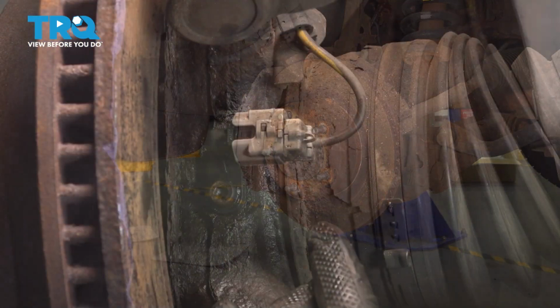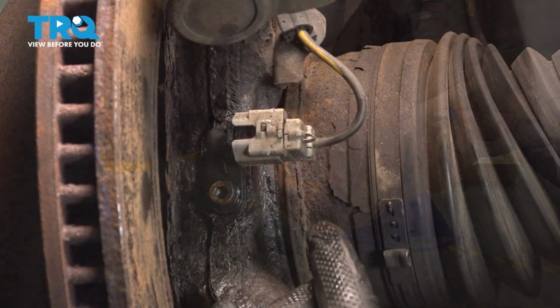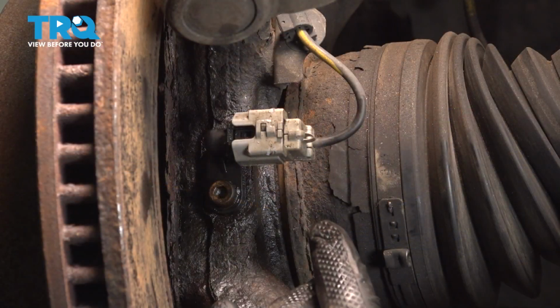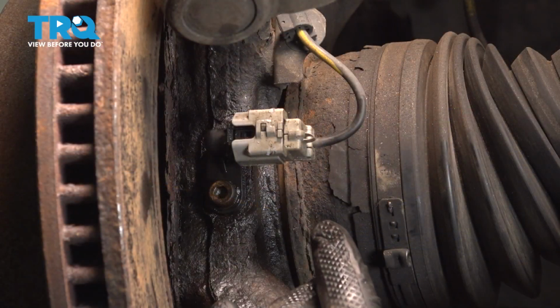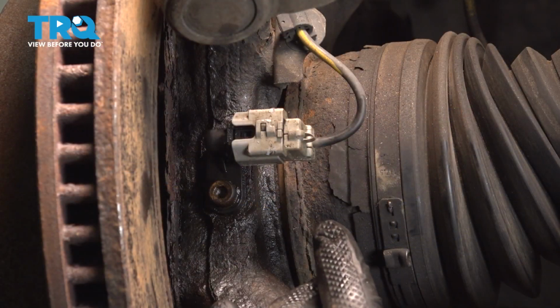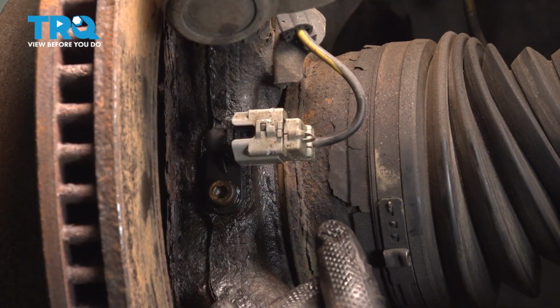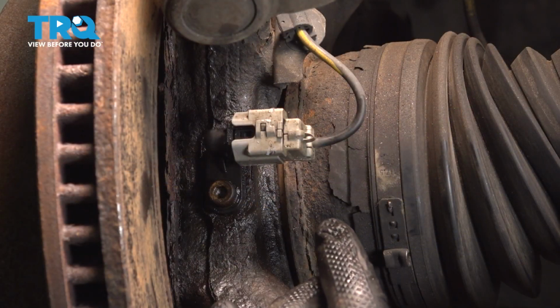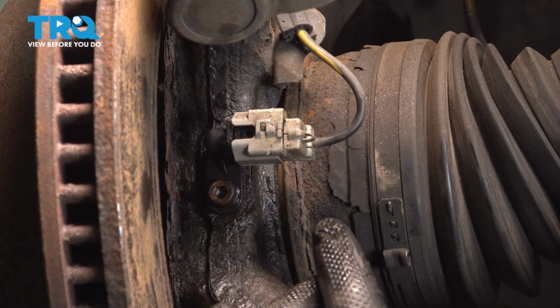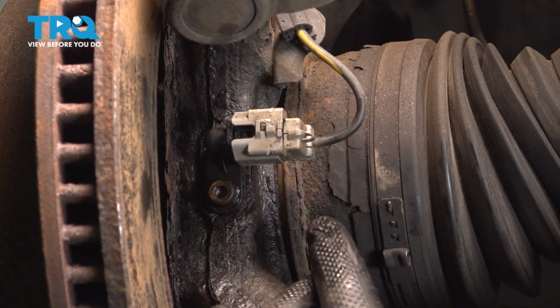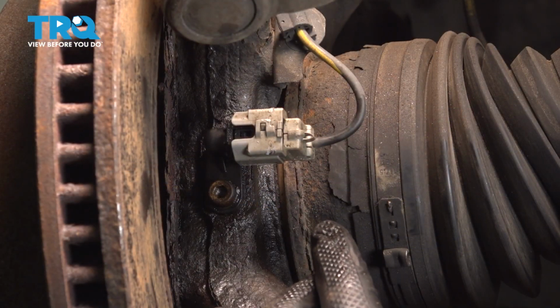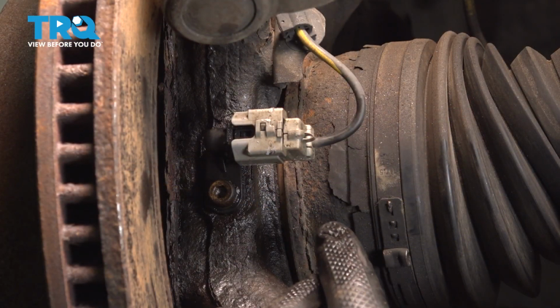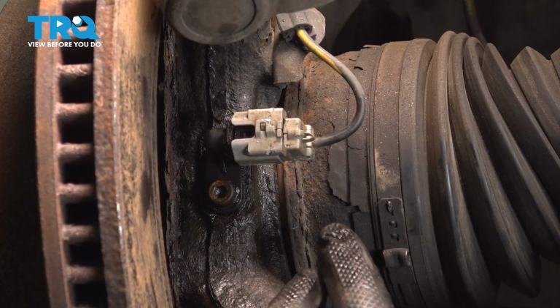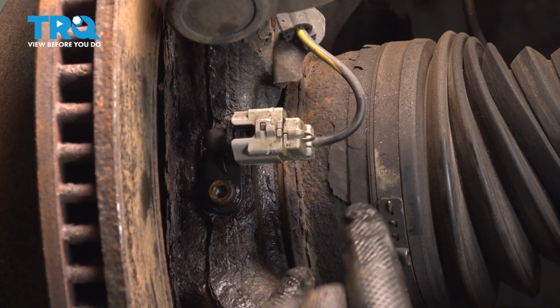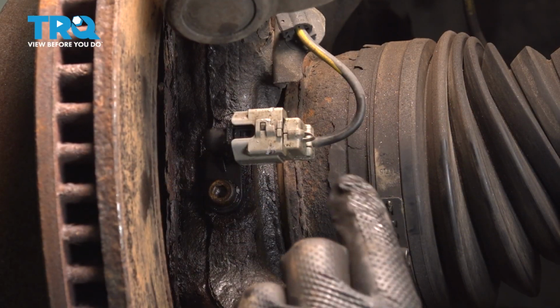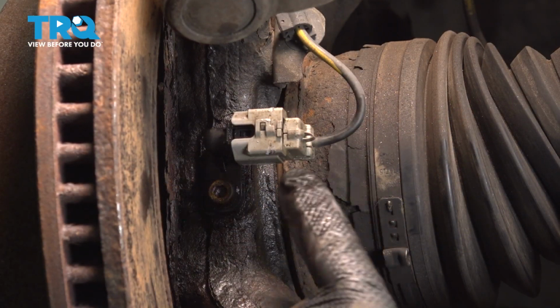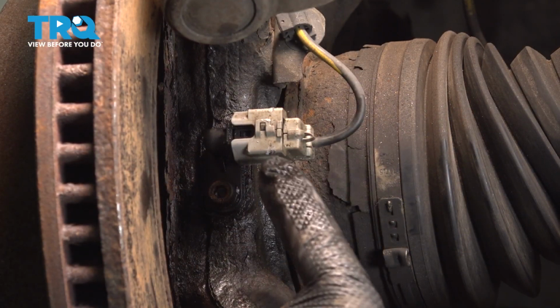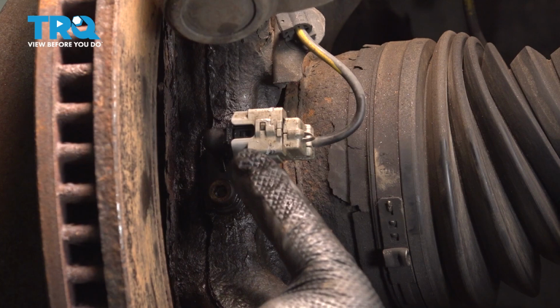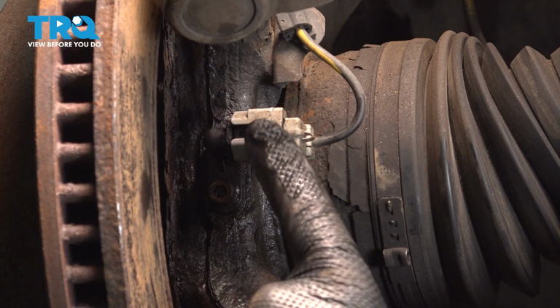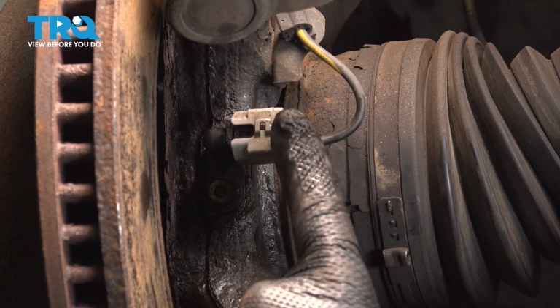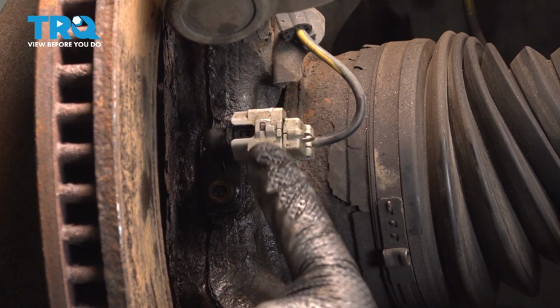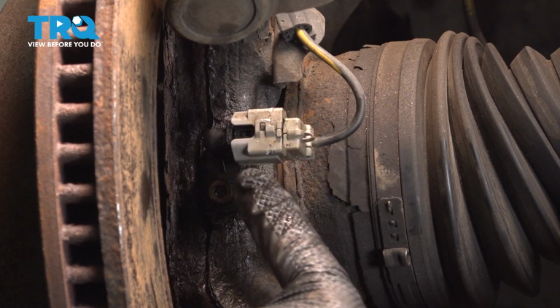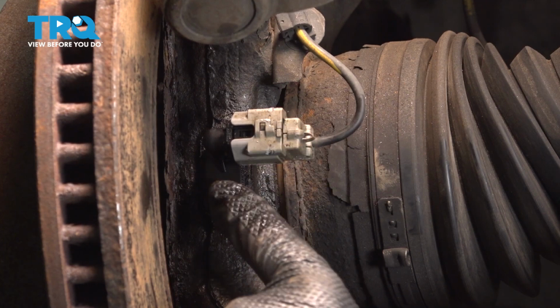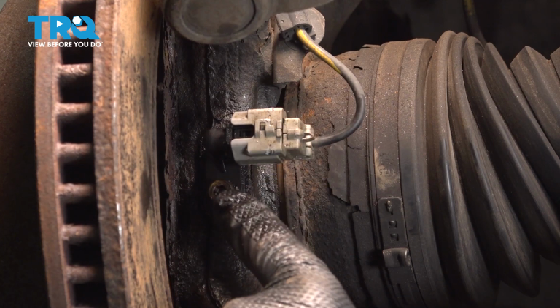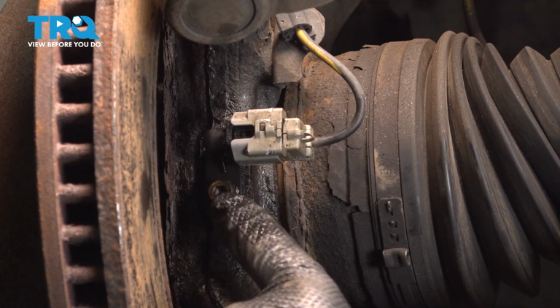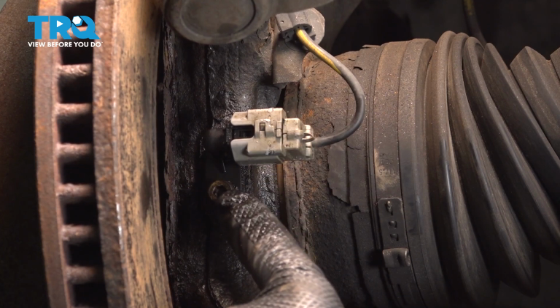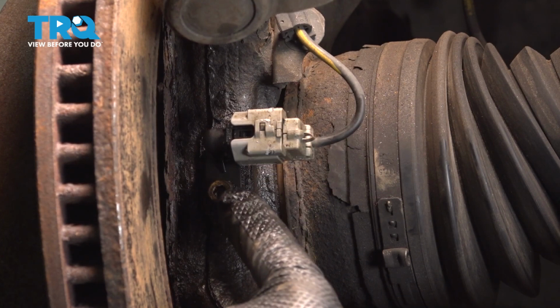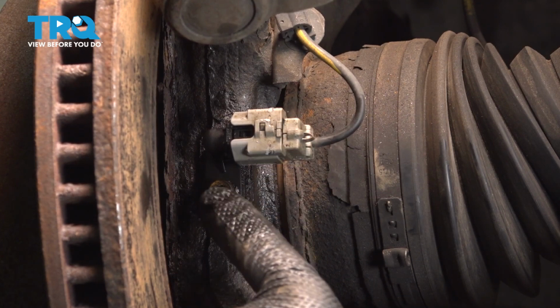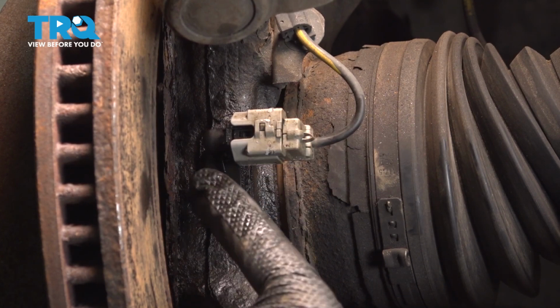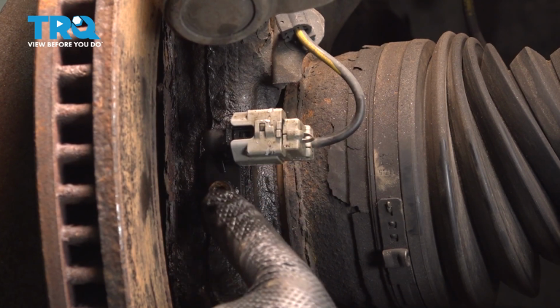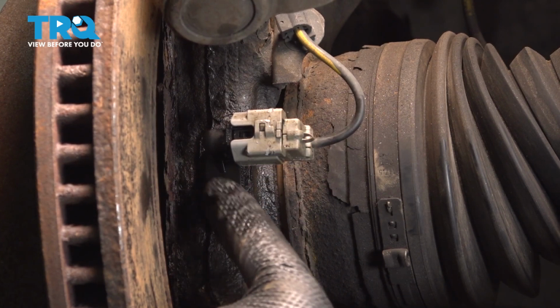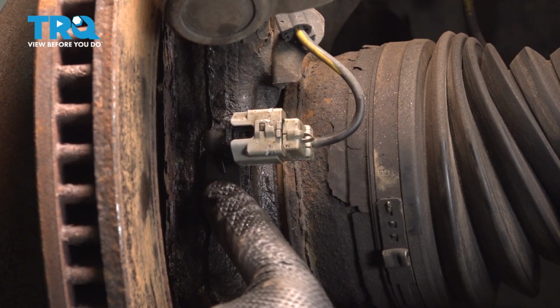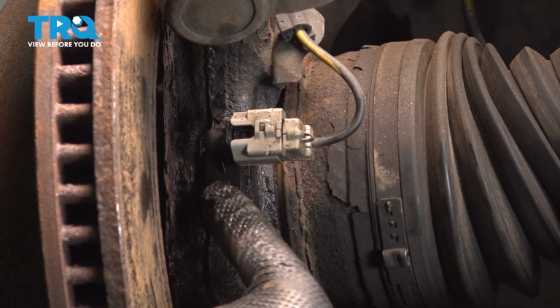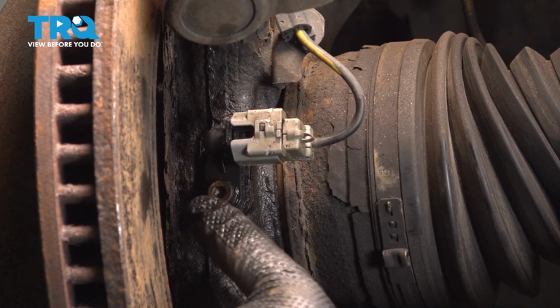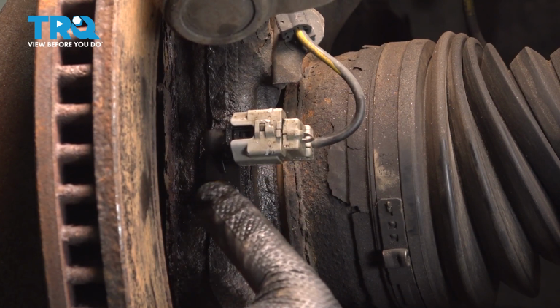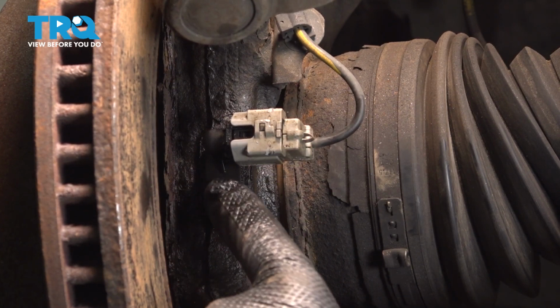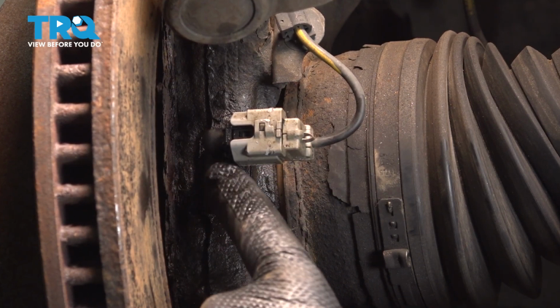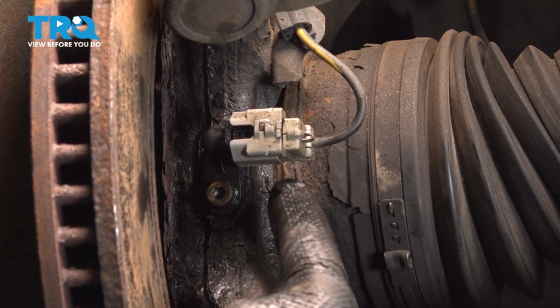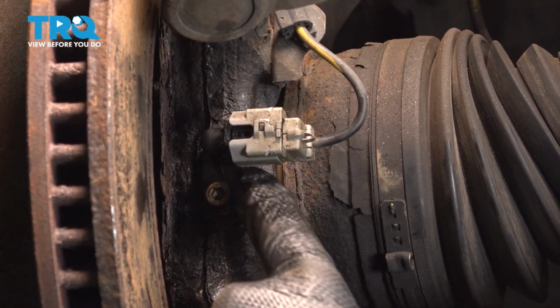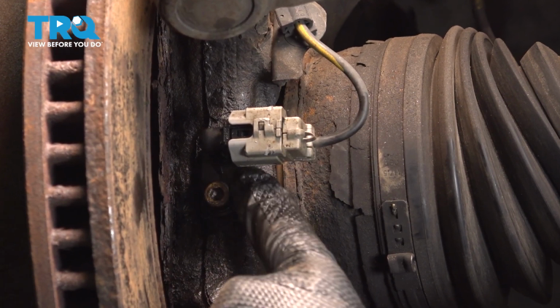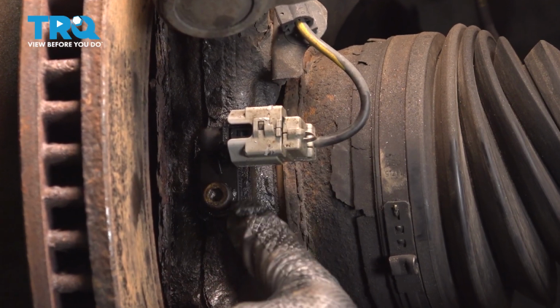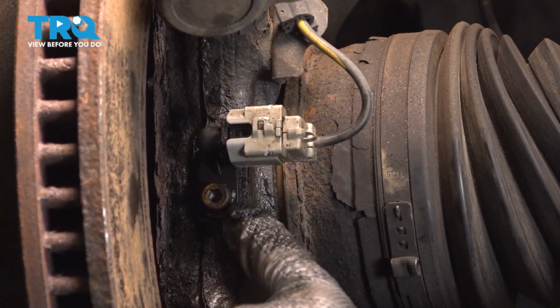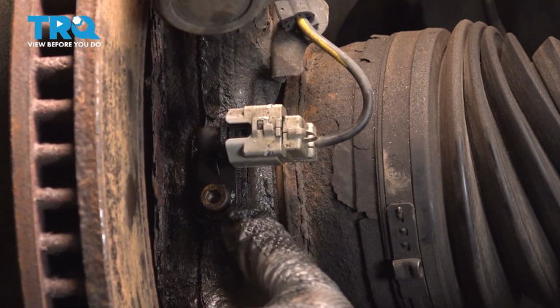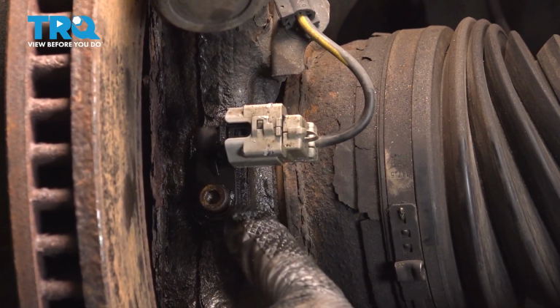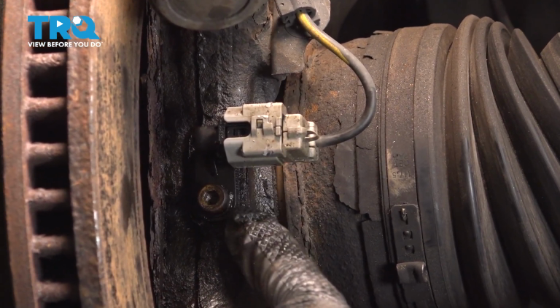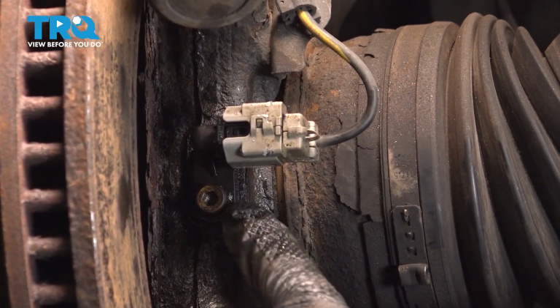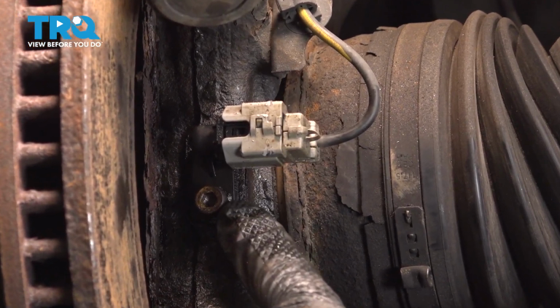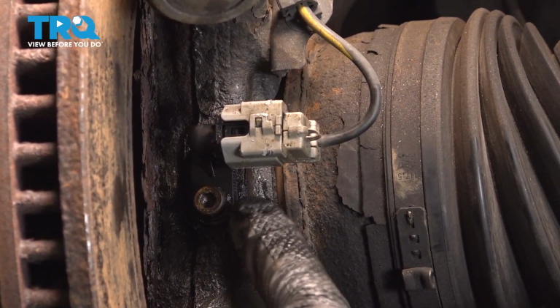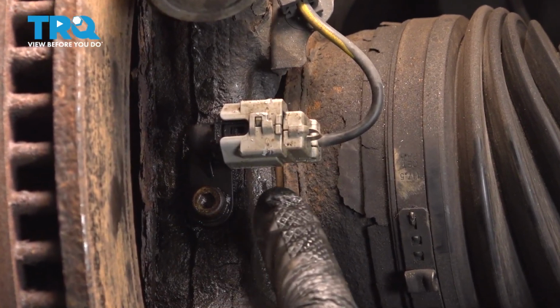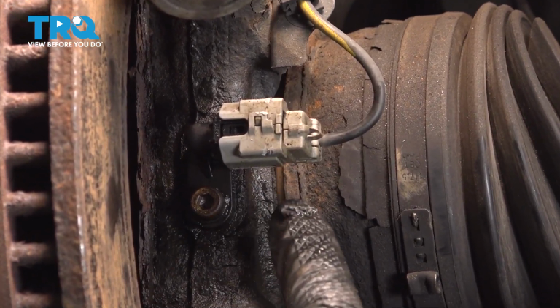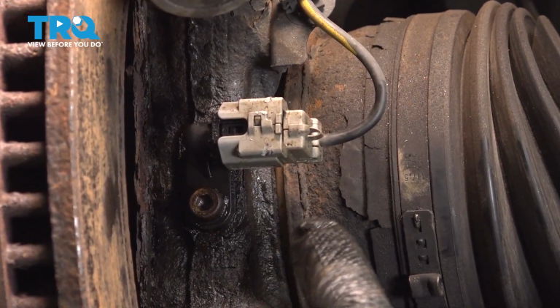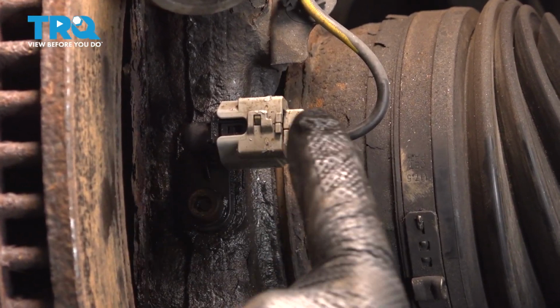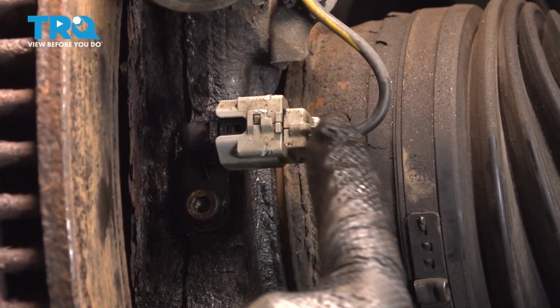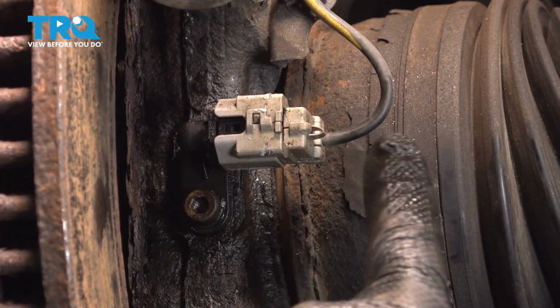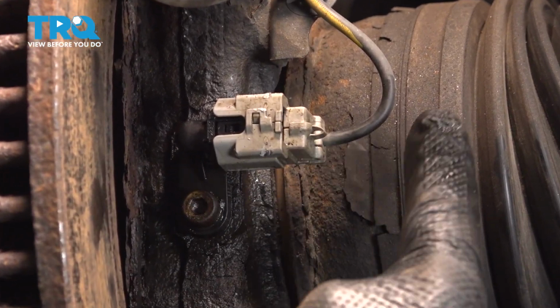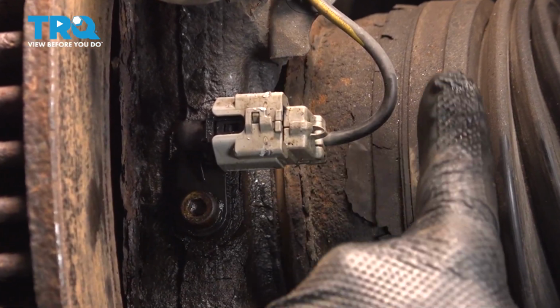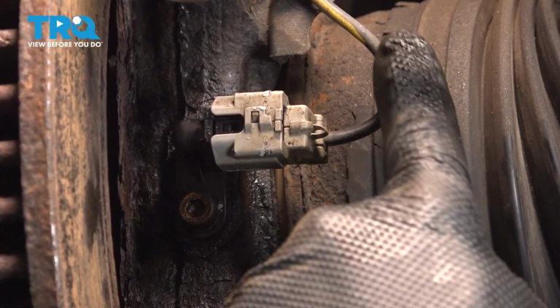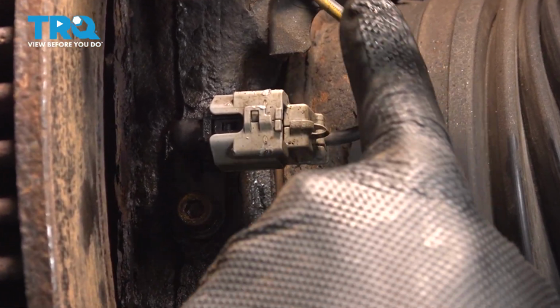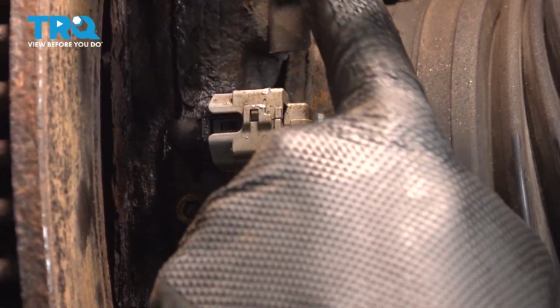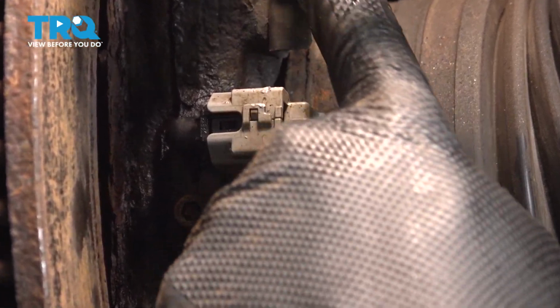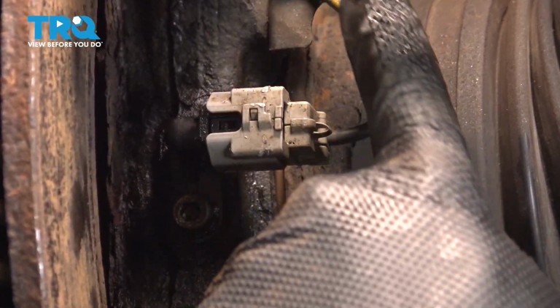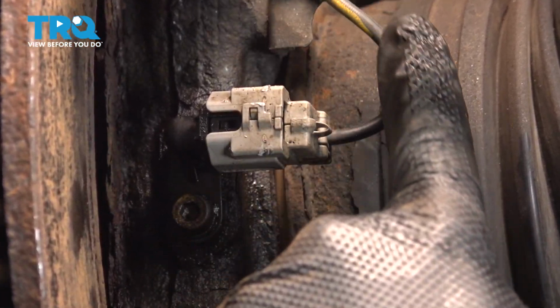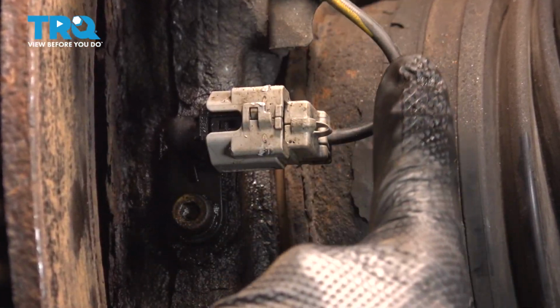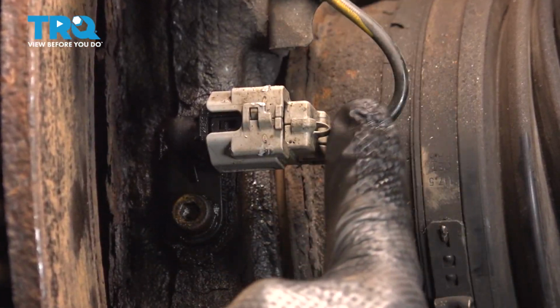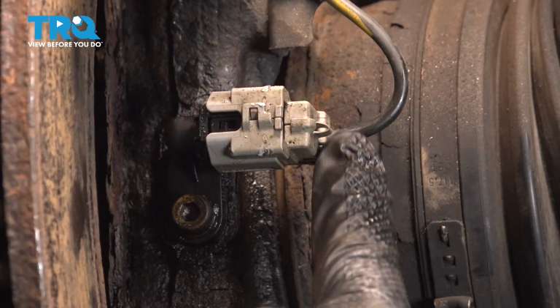Now, with the front wheel removed, you can go ahead and locate your ABS Speed Sensor right here. It's on the front portion of the knuckle, and you can see the wire coming out of it.